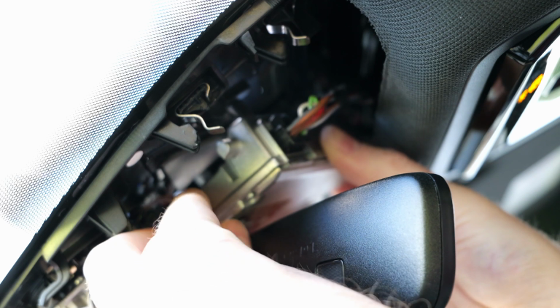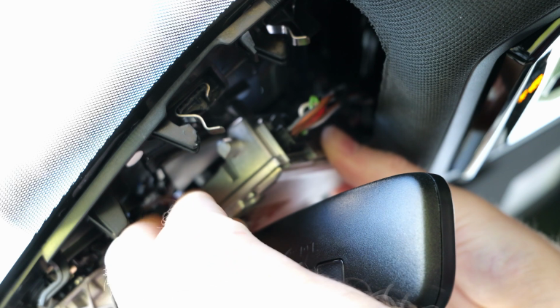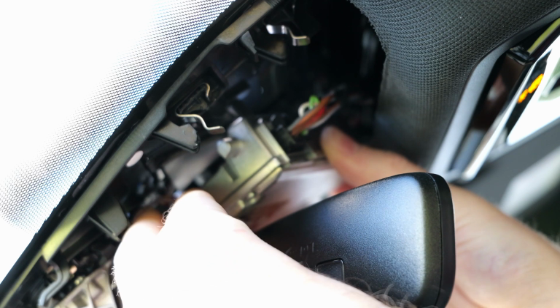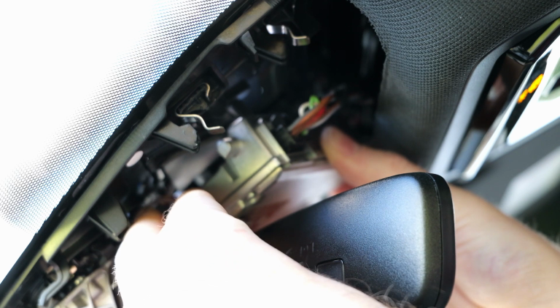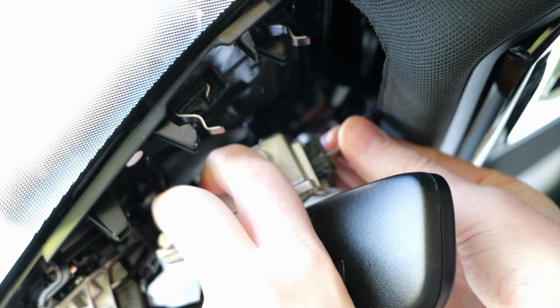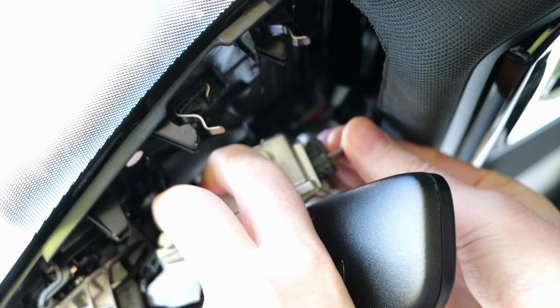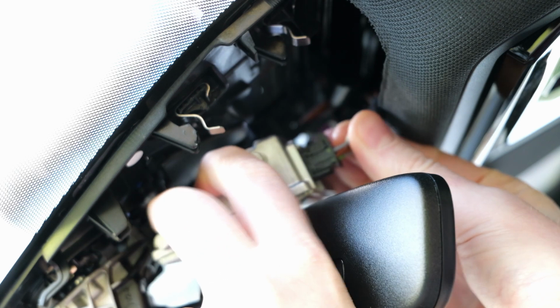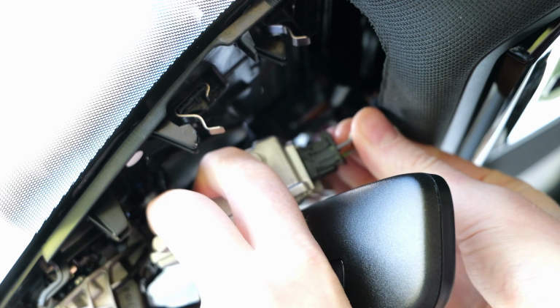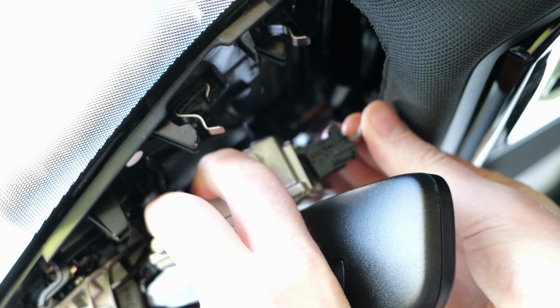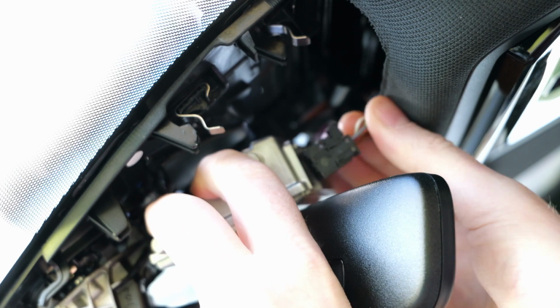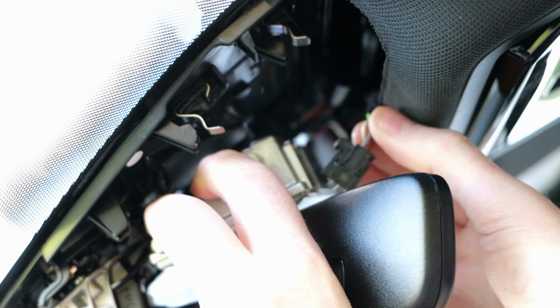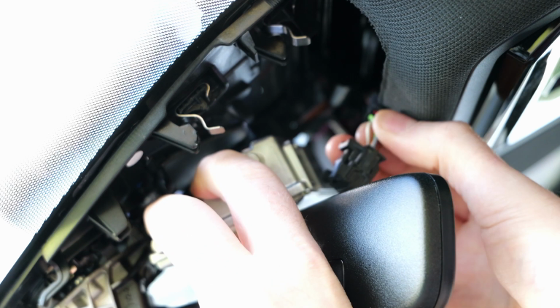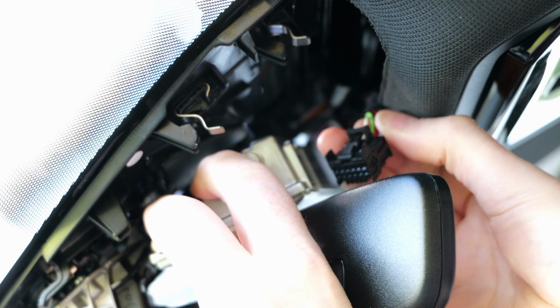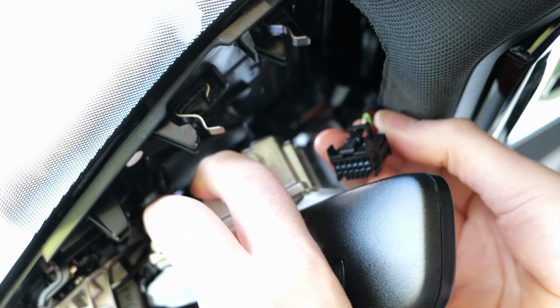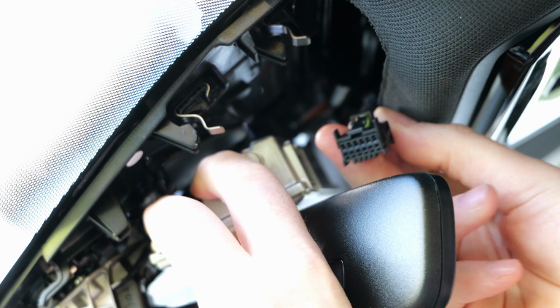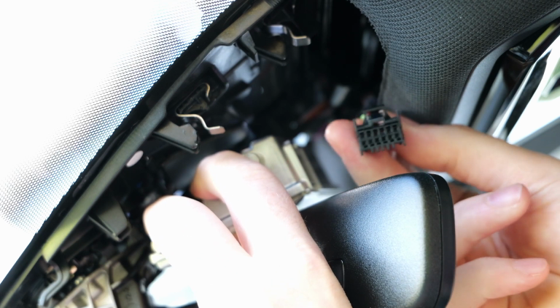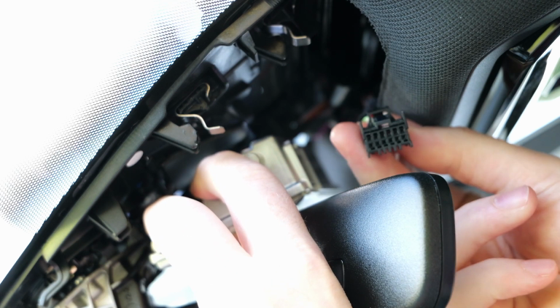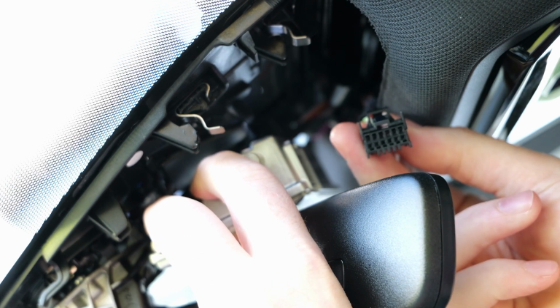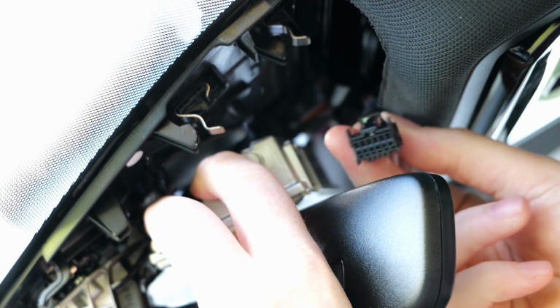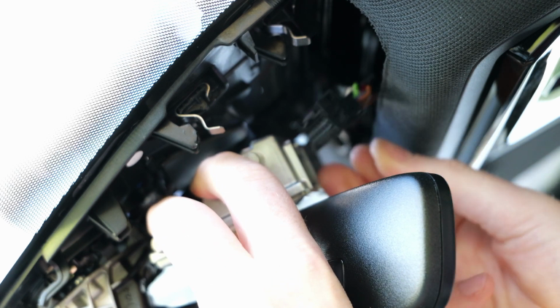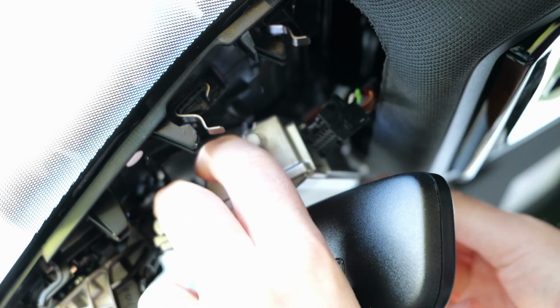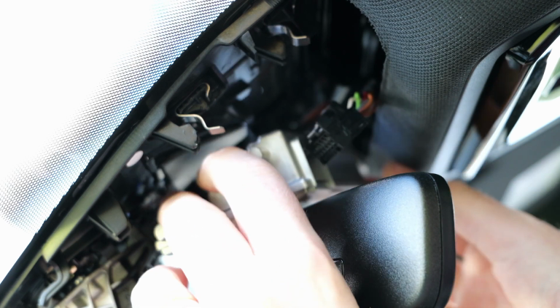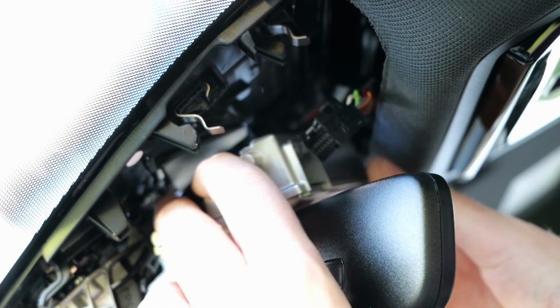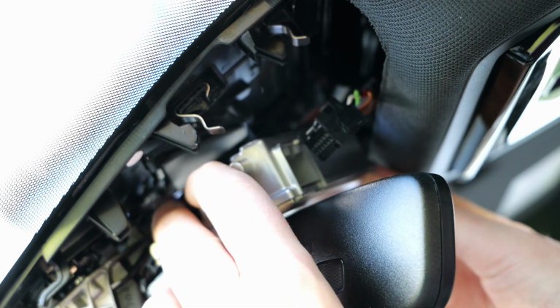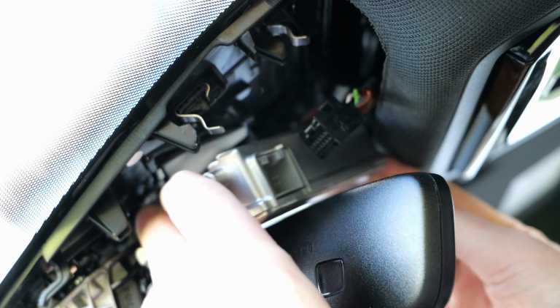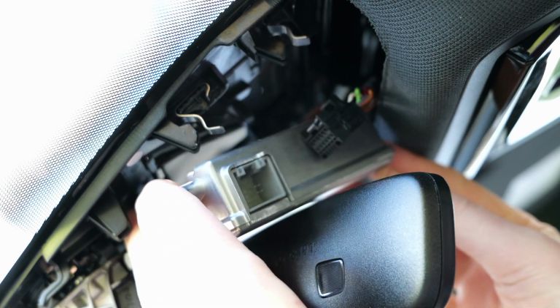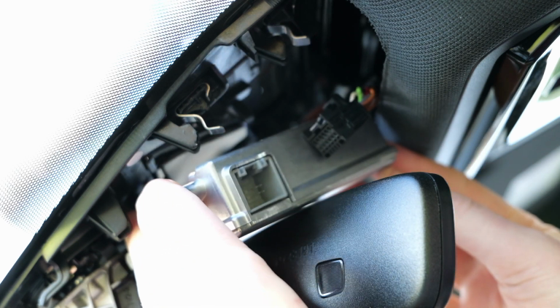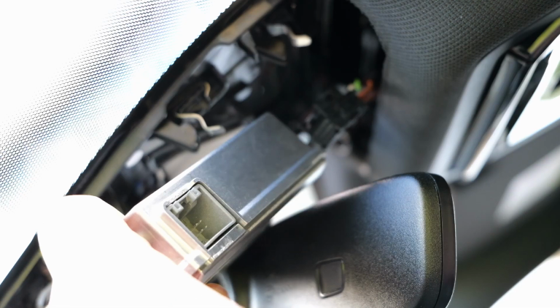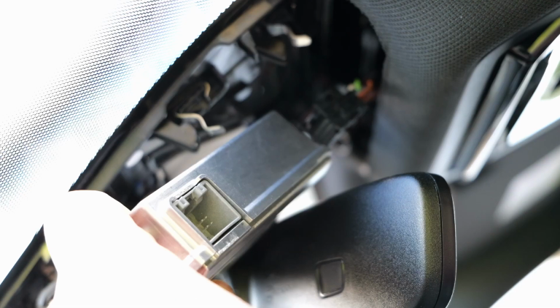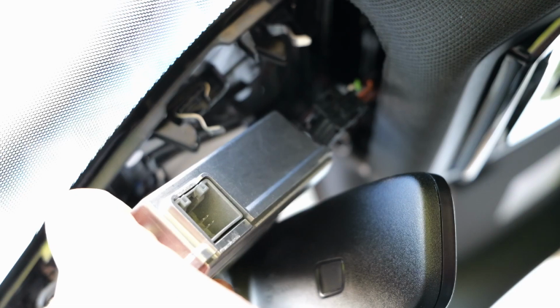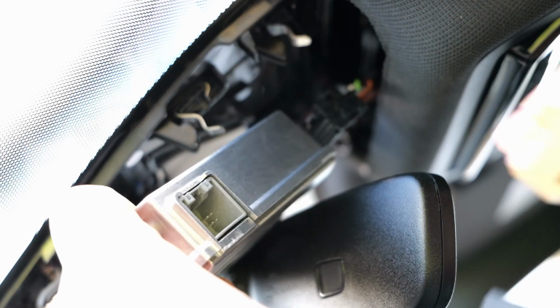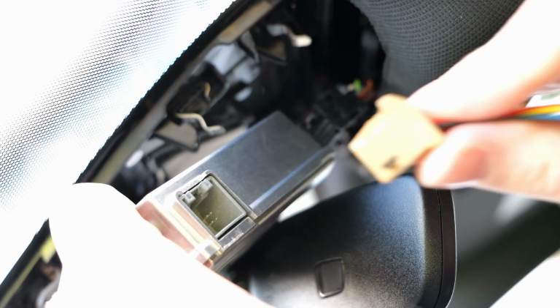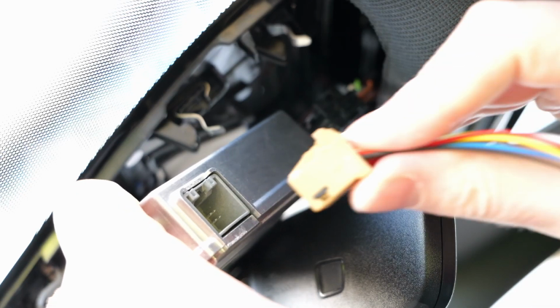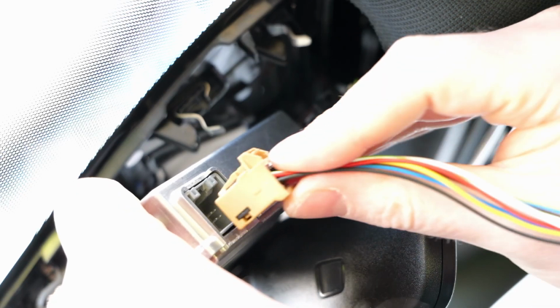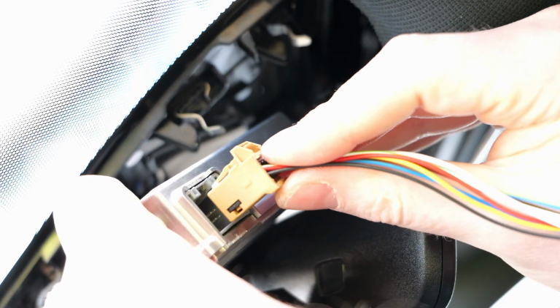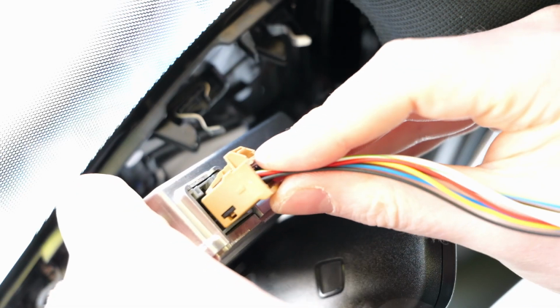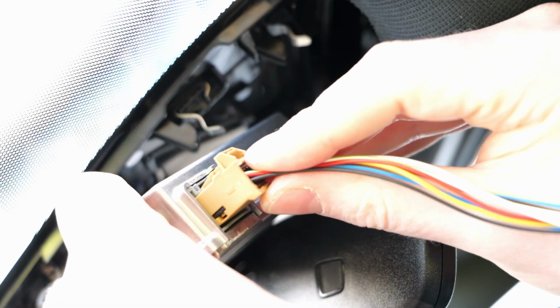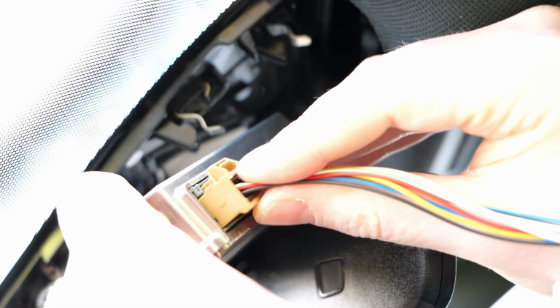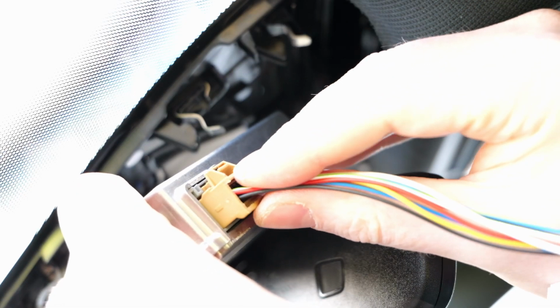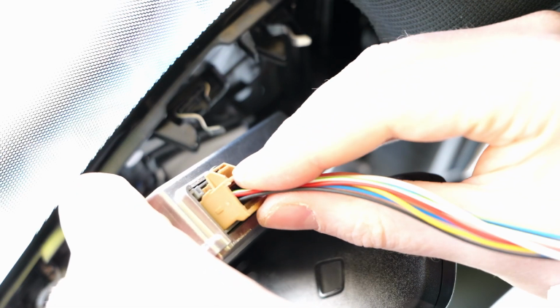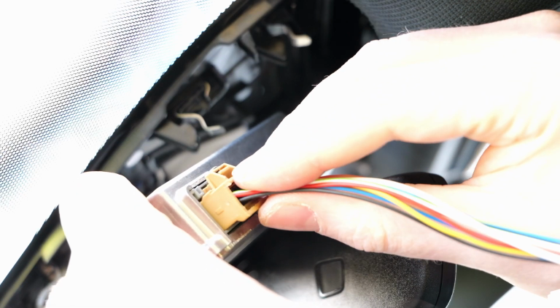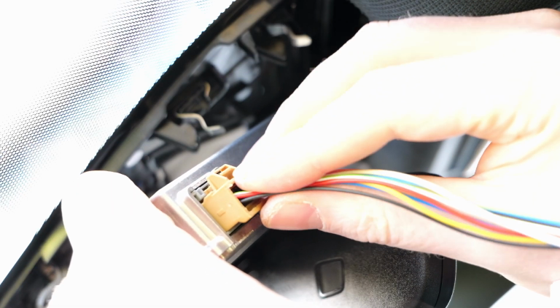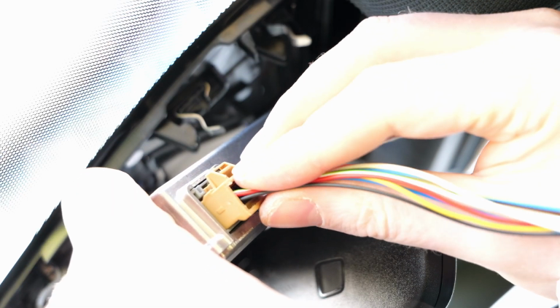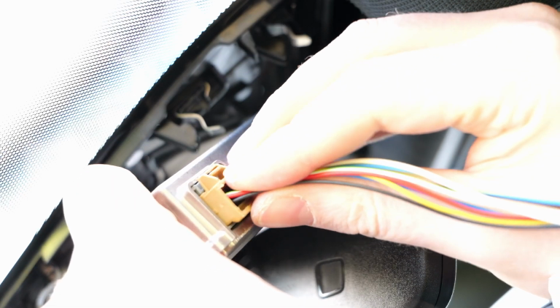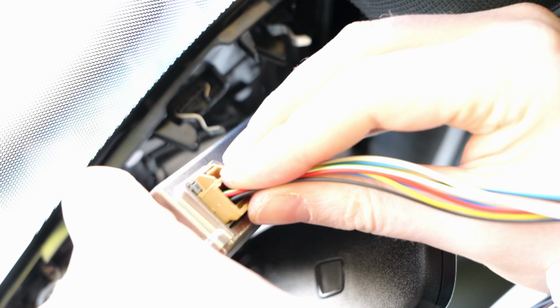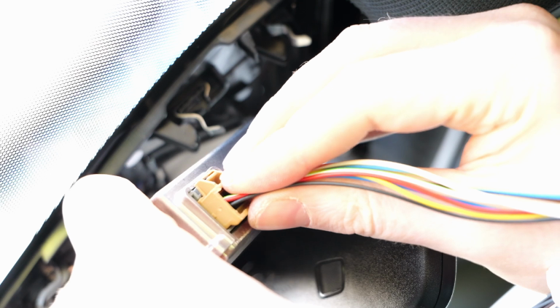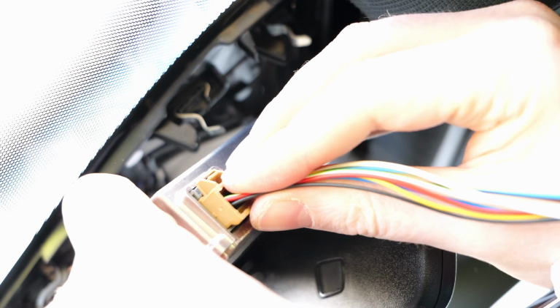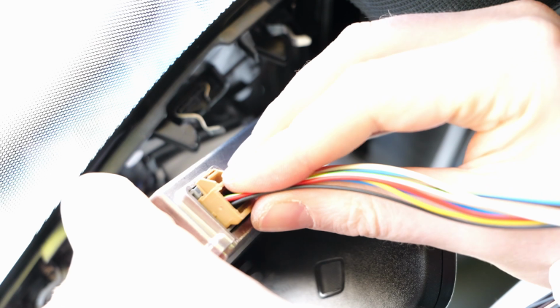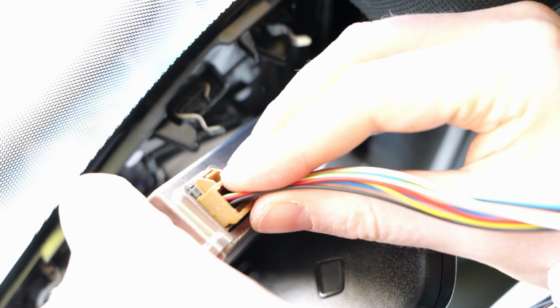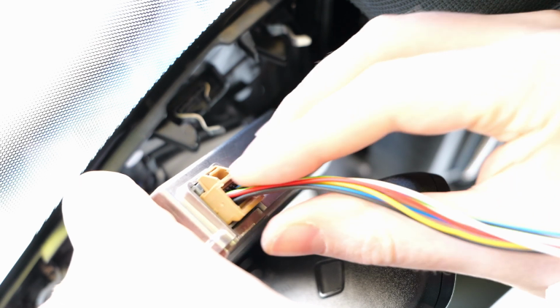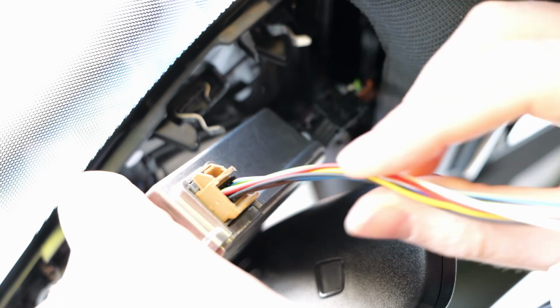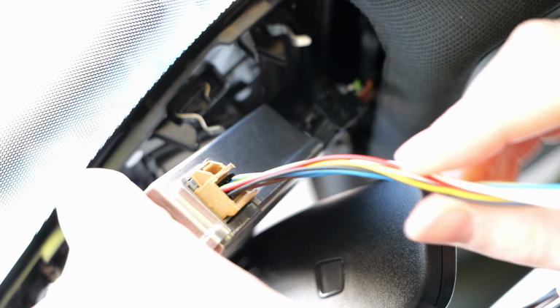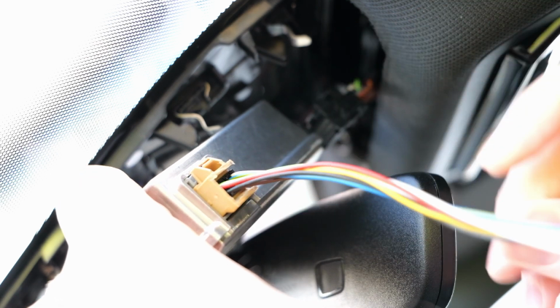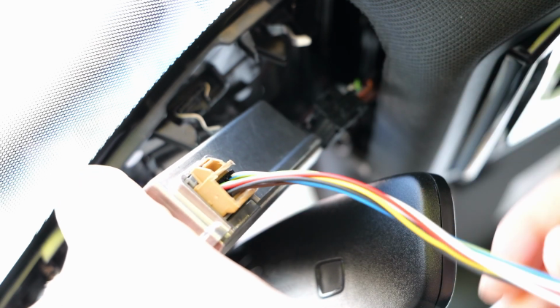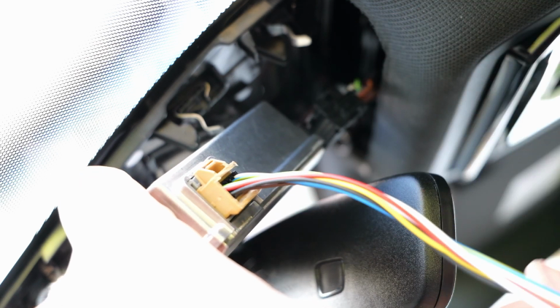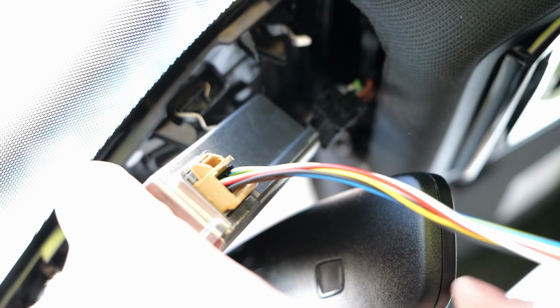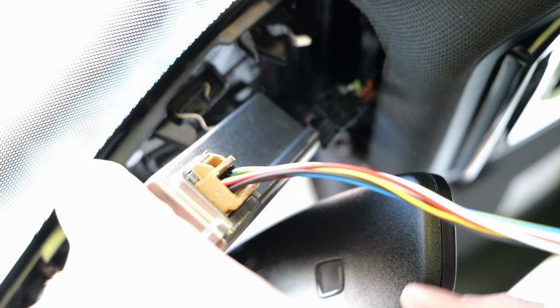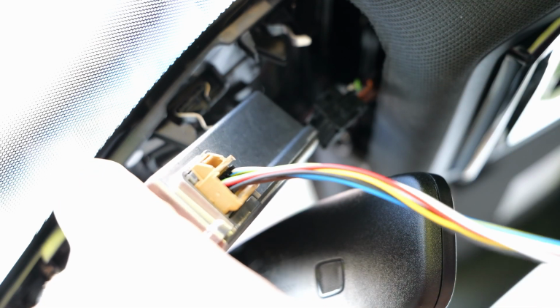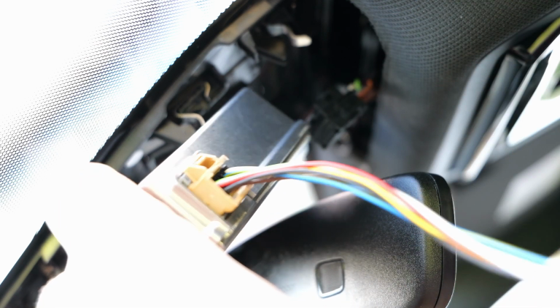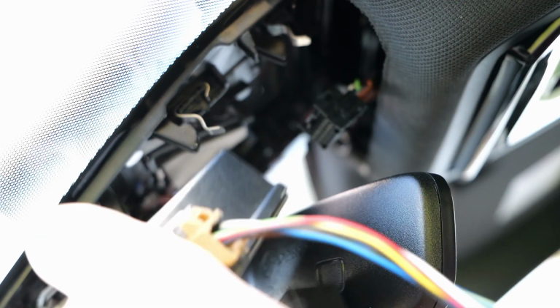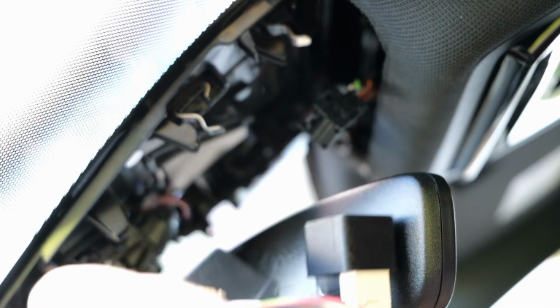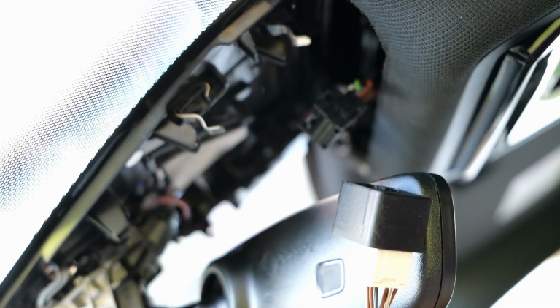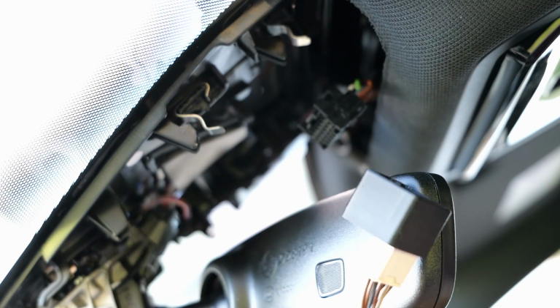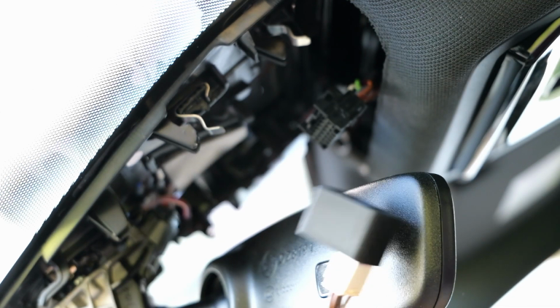With the camera out, you can easily unplug the original cable. You can now insert the harness between the camera and the original cable.